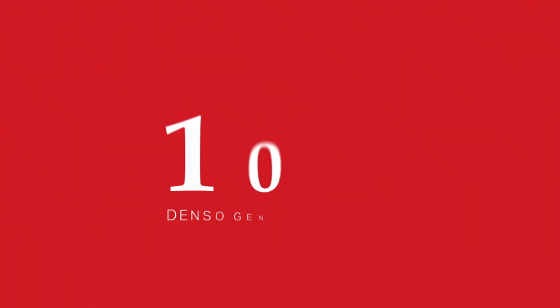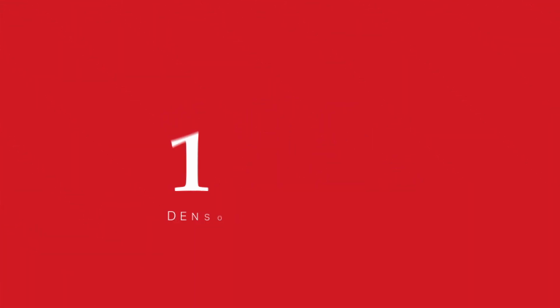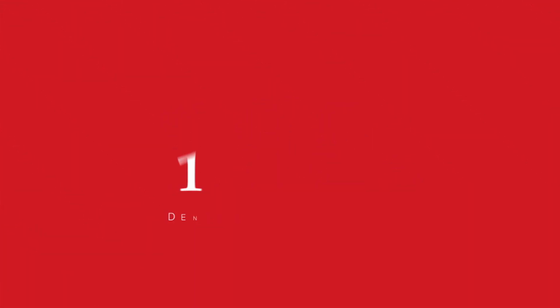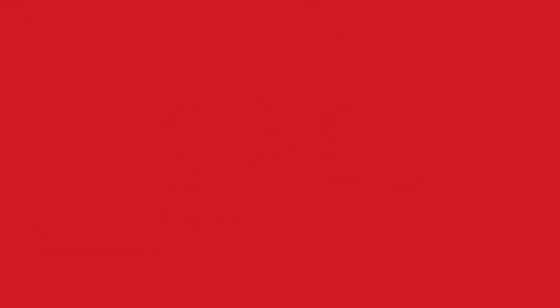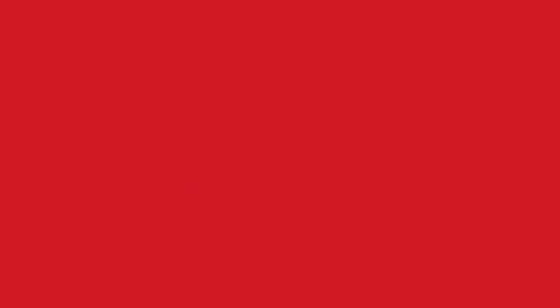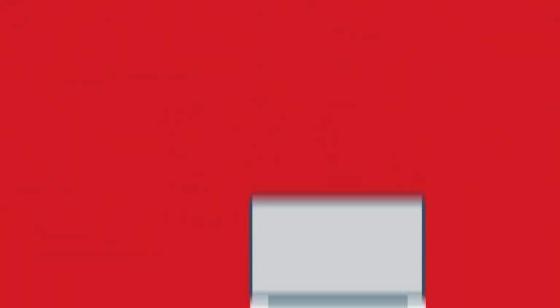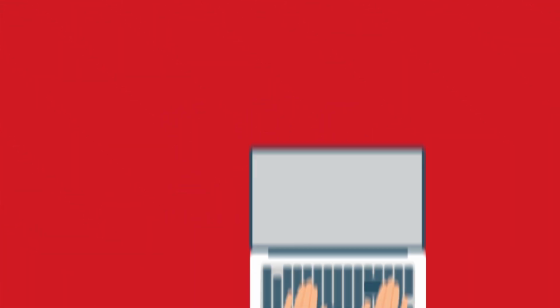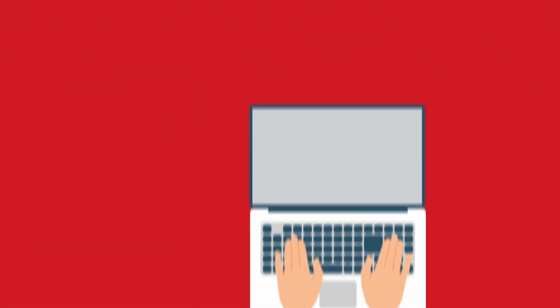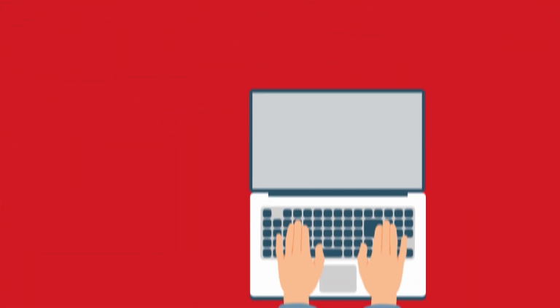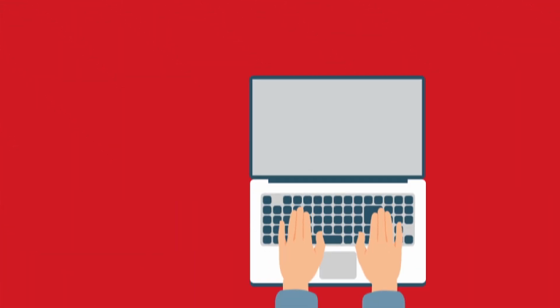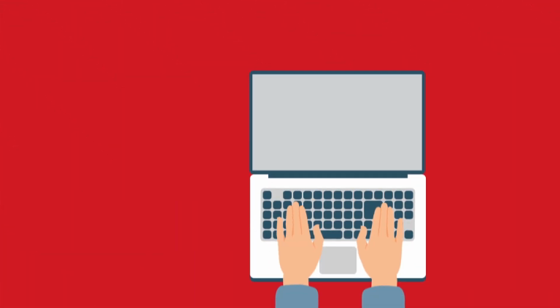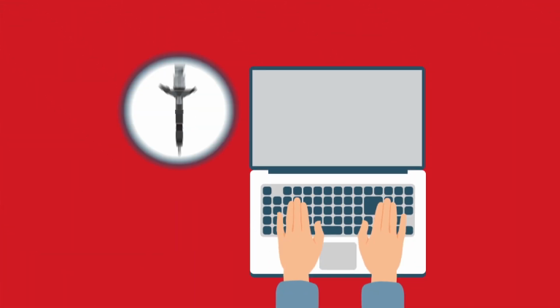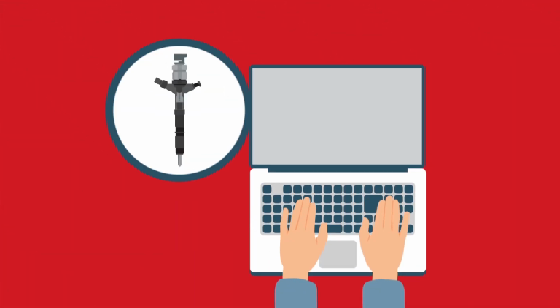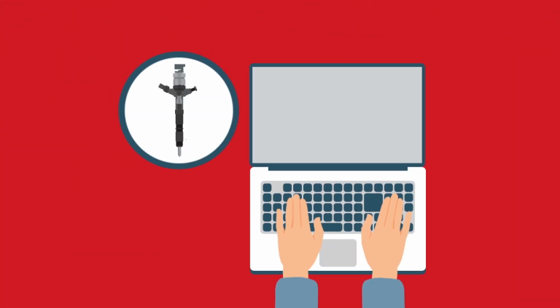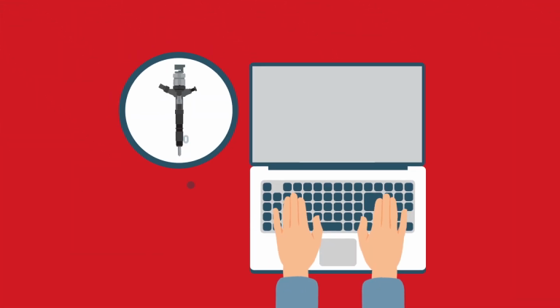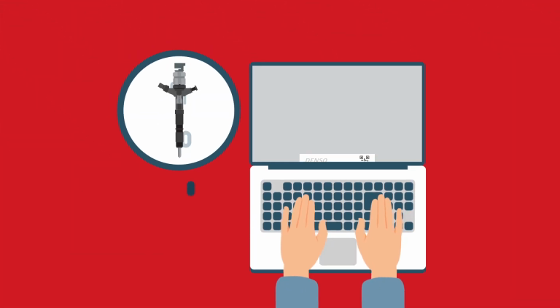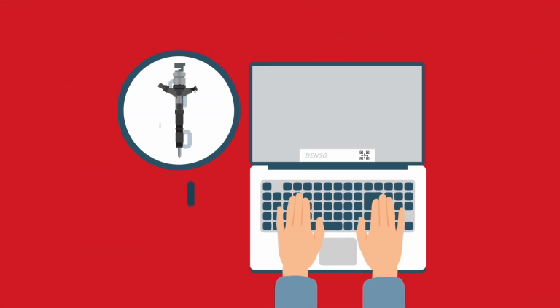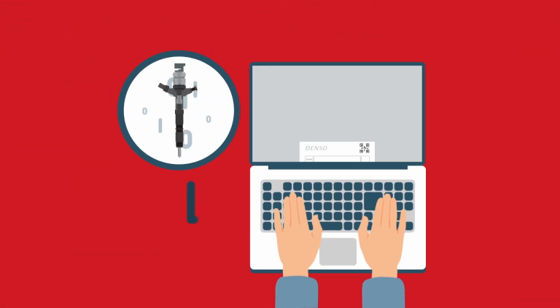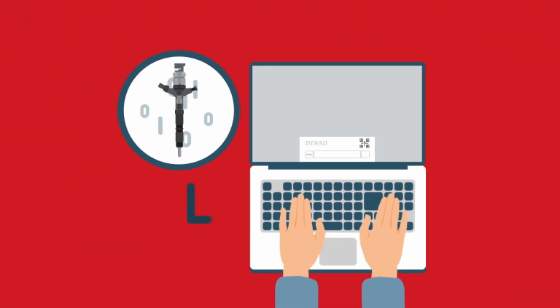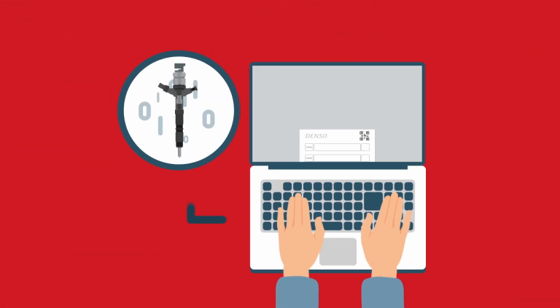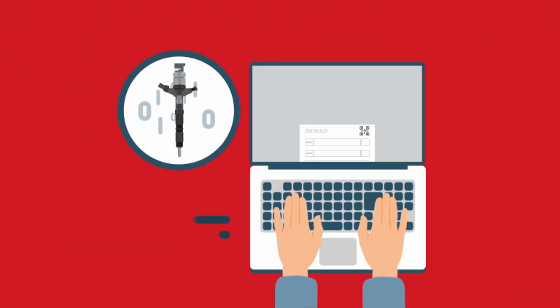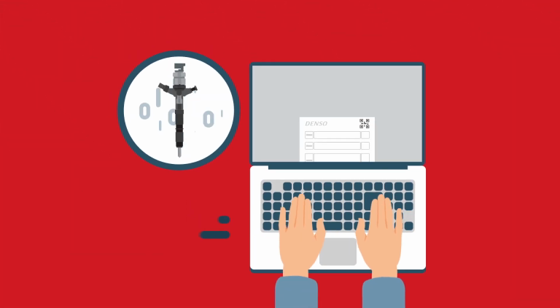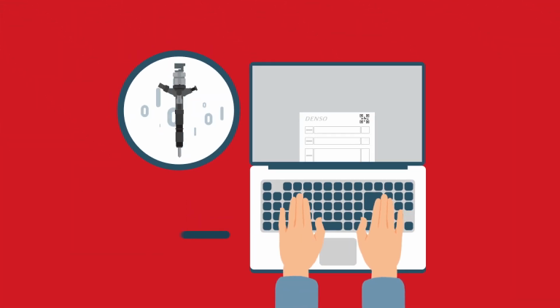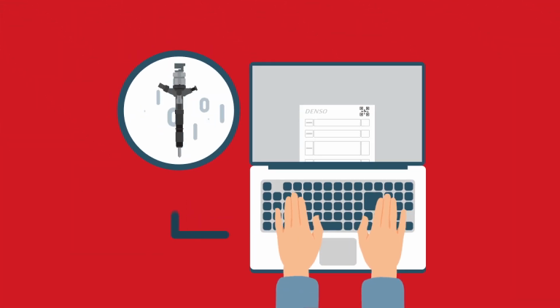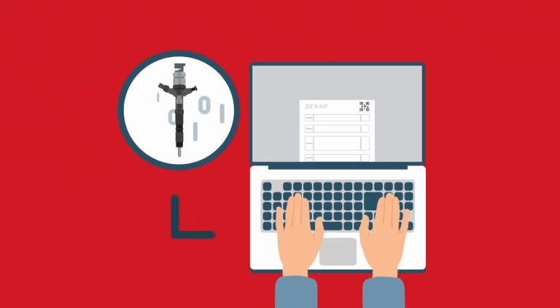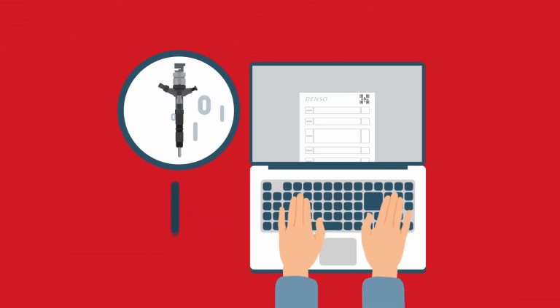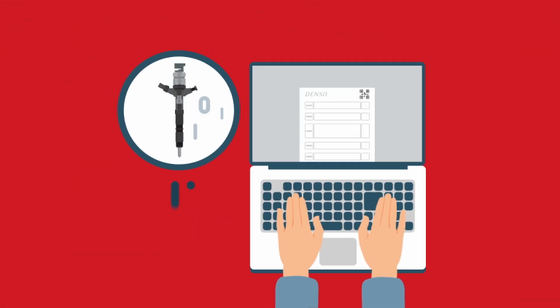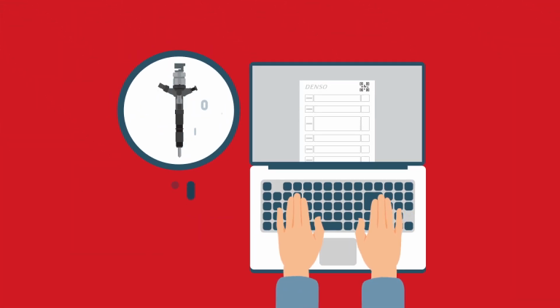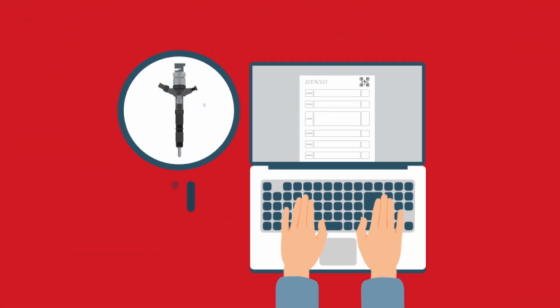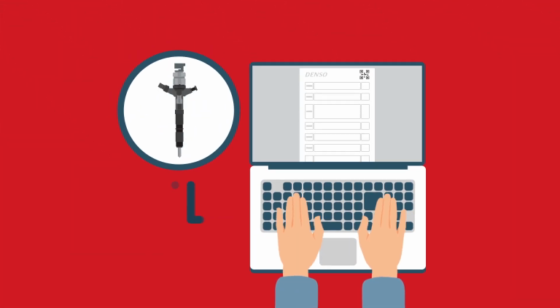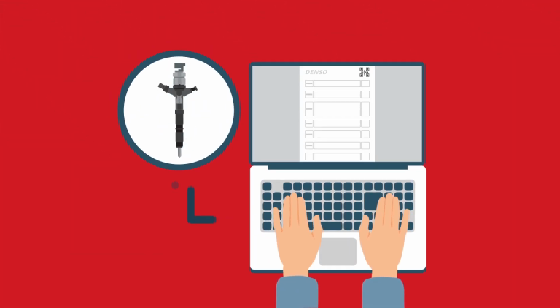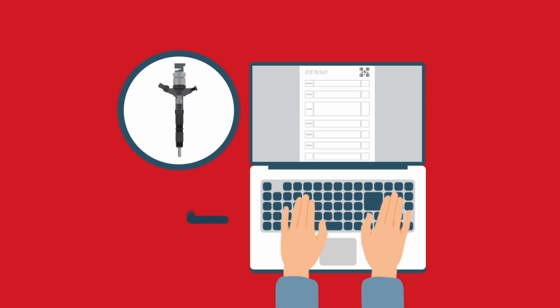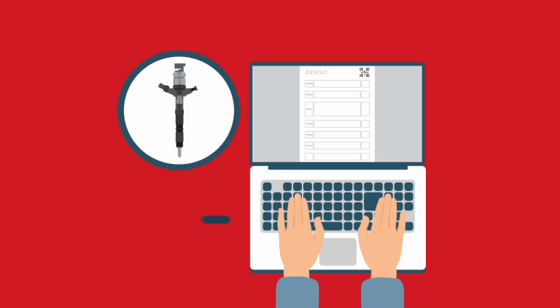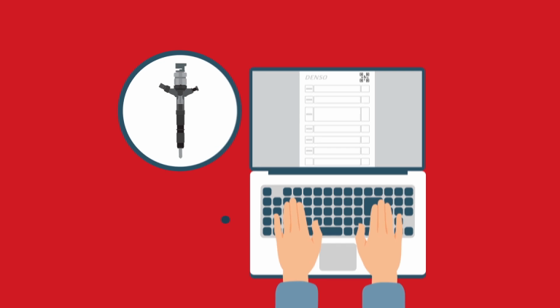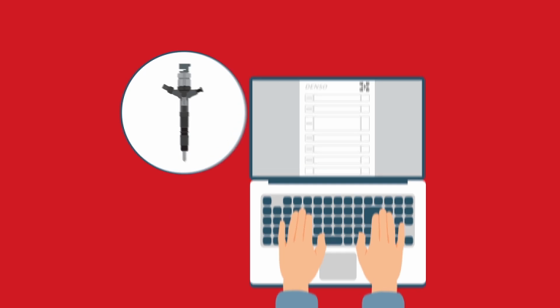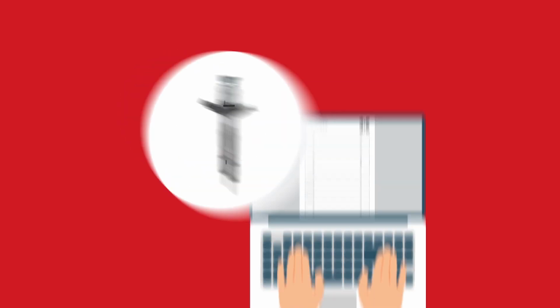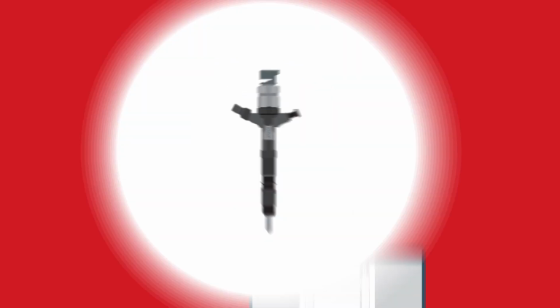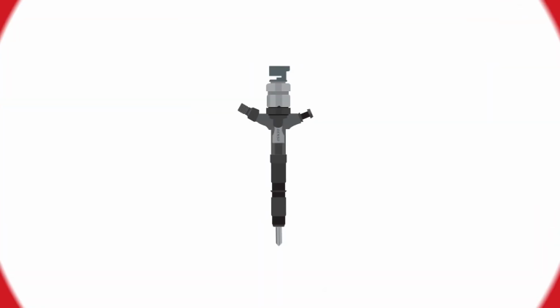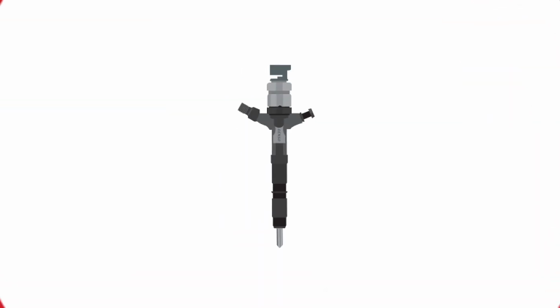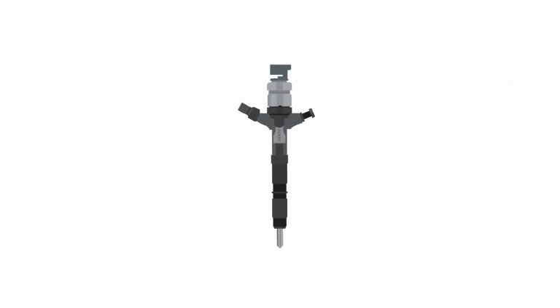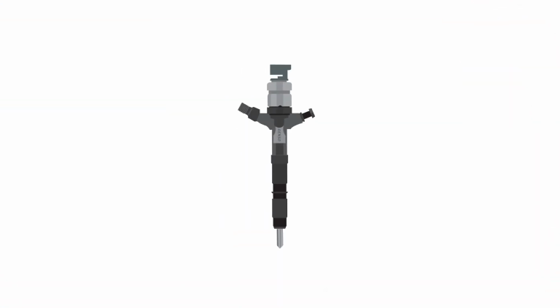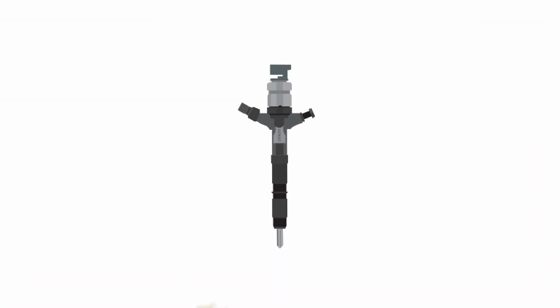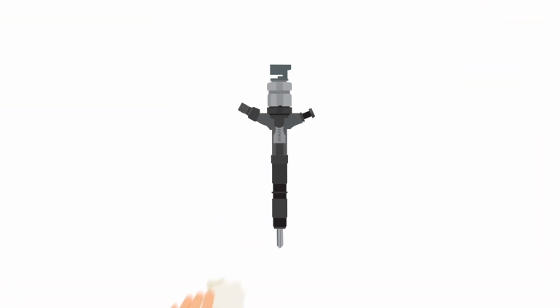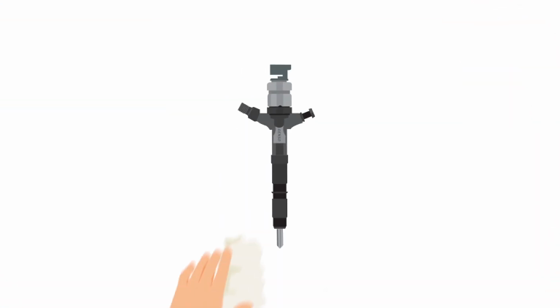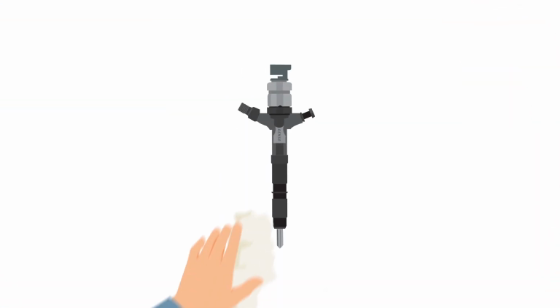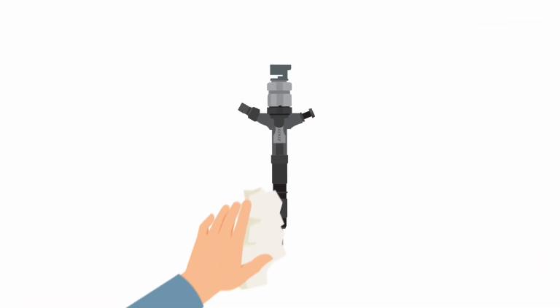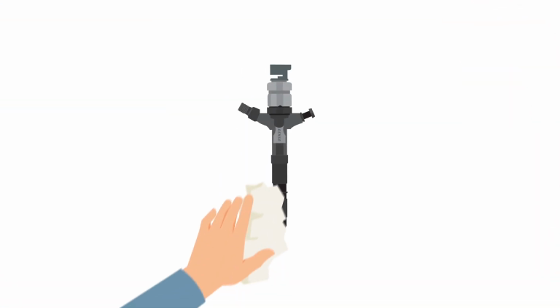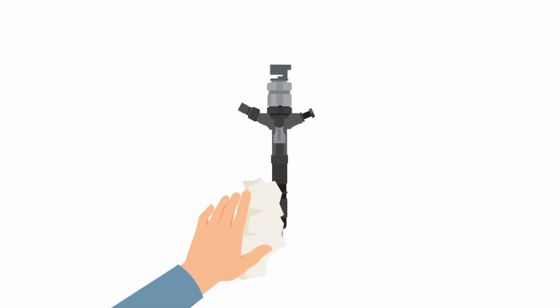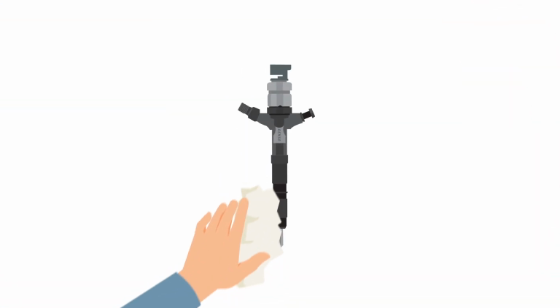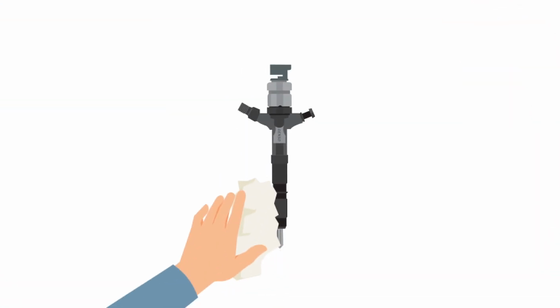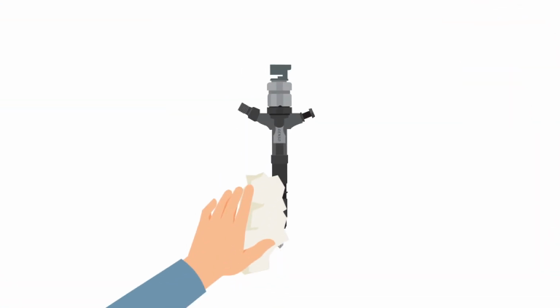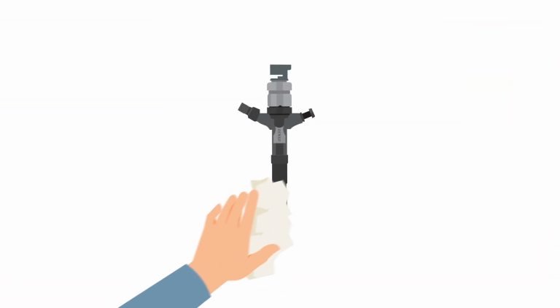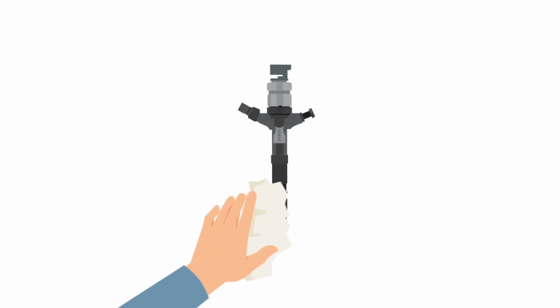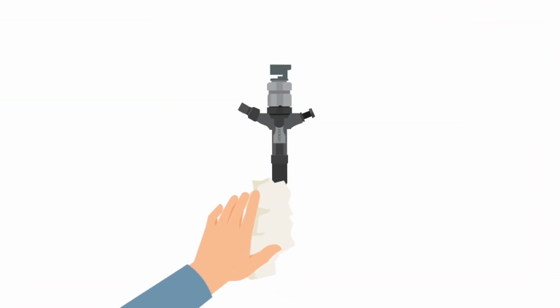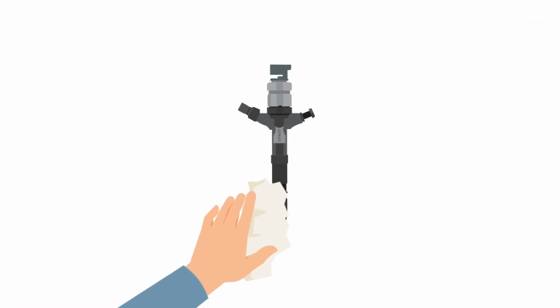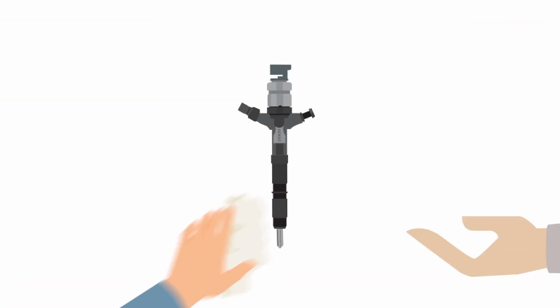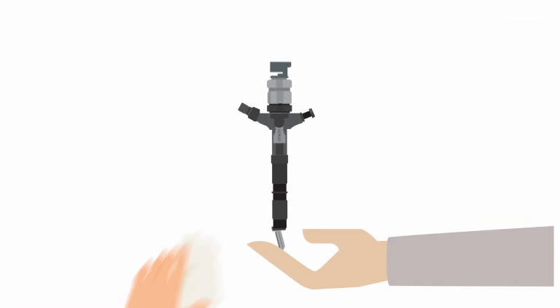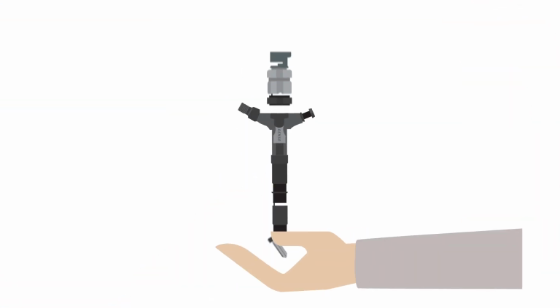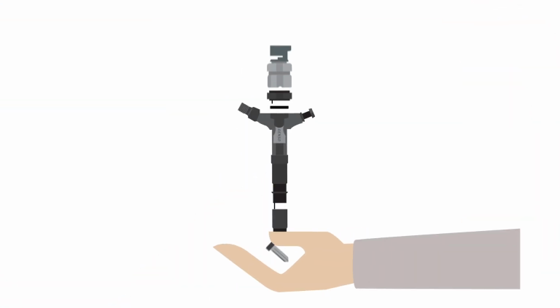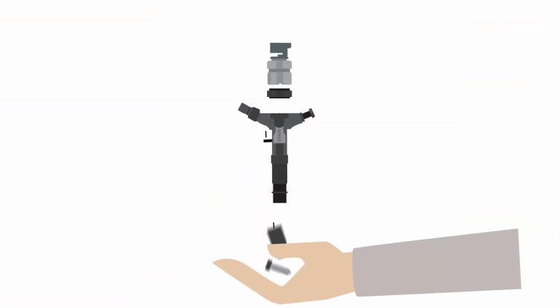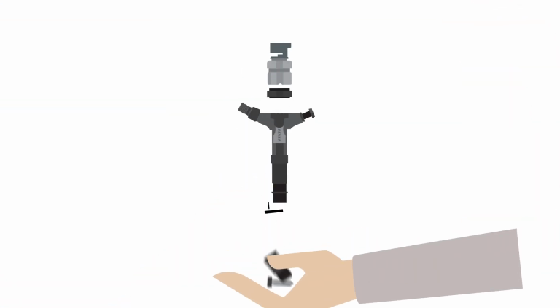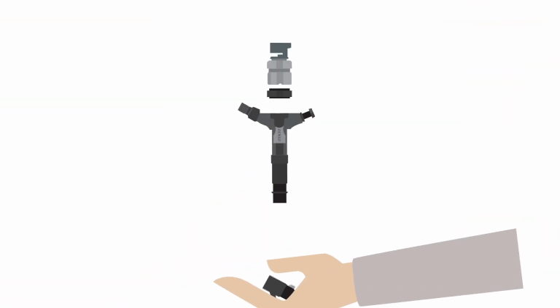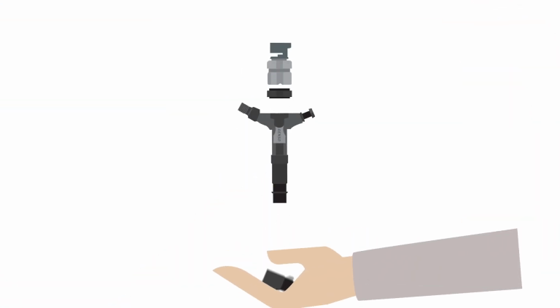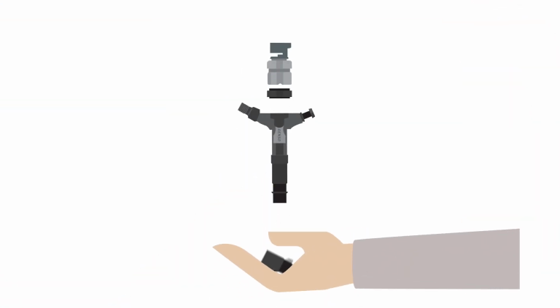To begin, we record the data from the original injector, which is then cleaned and unwanted parts discarded.